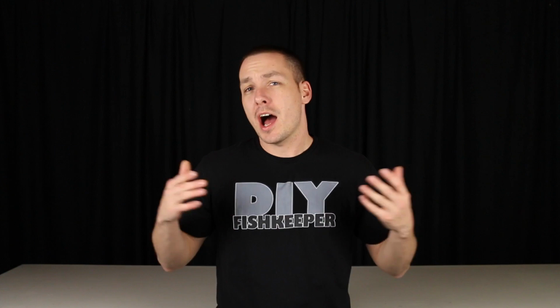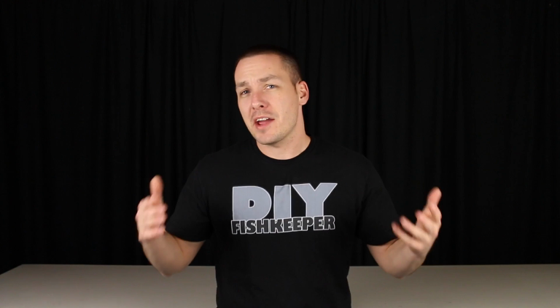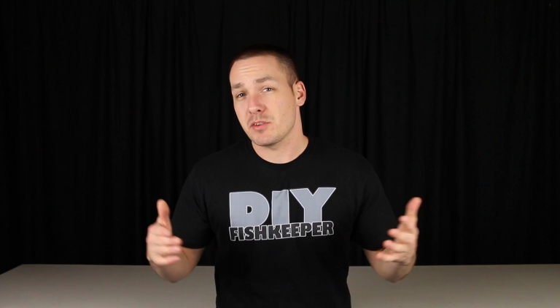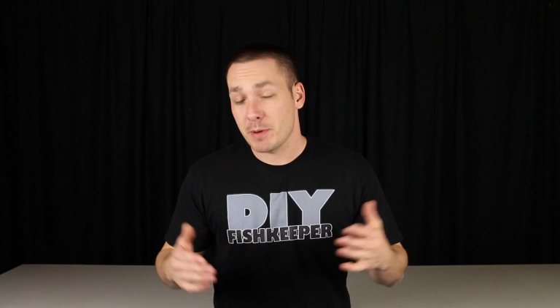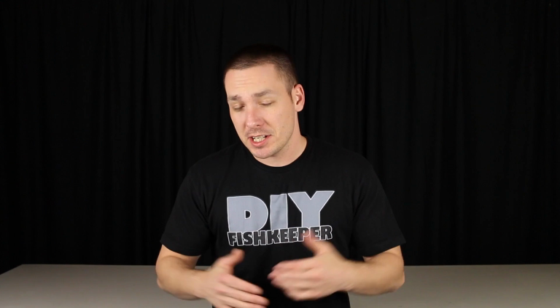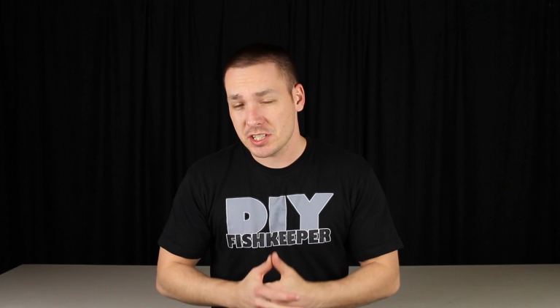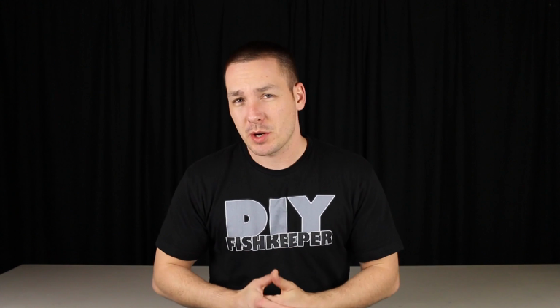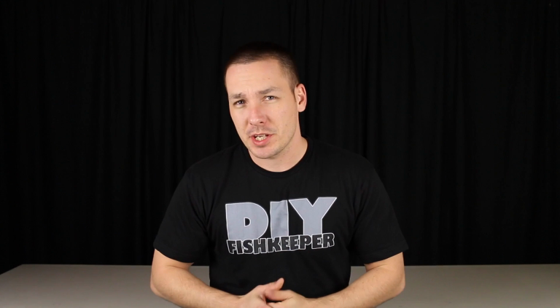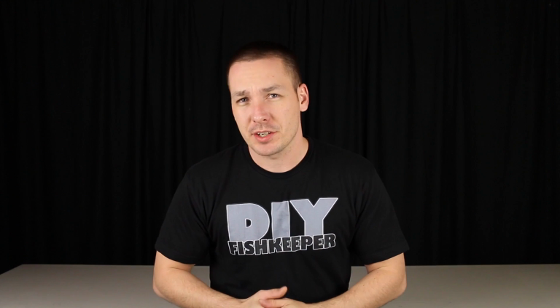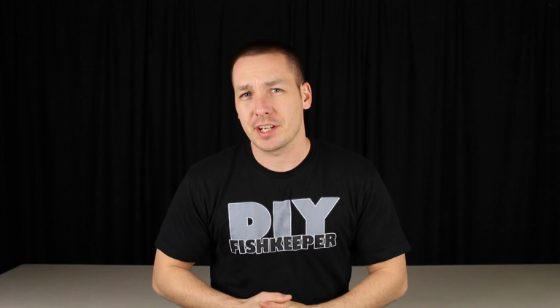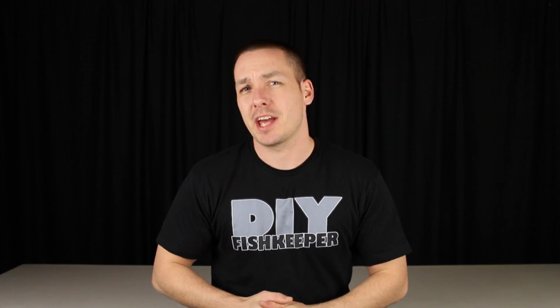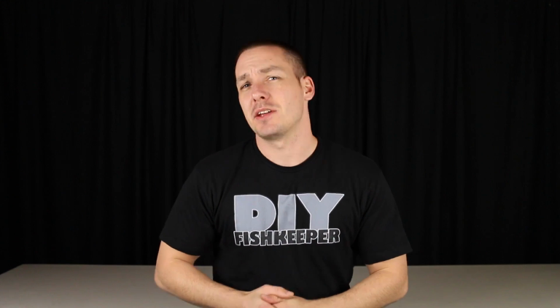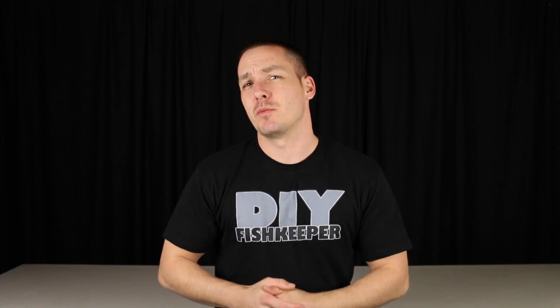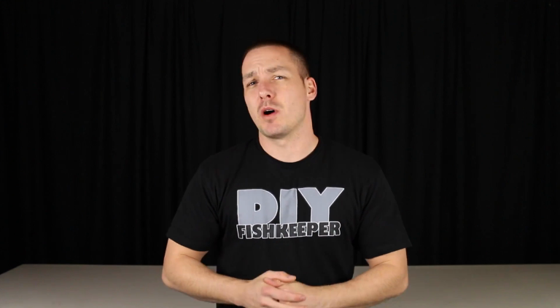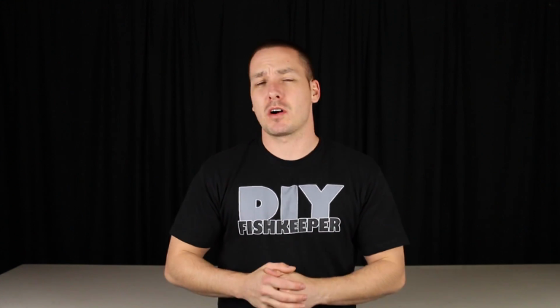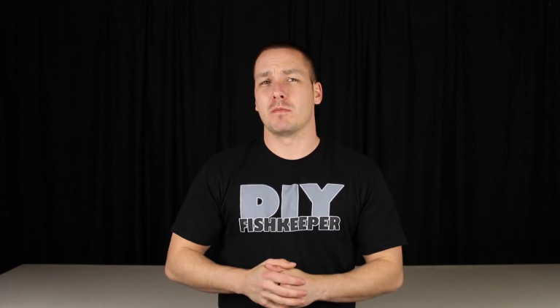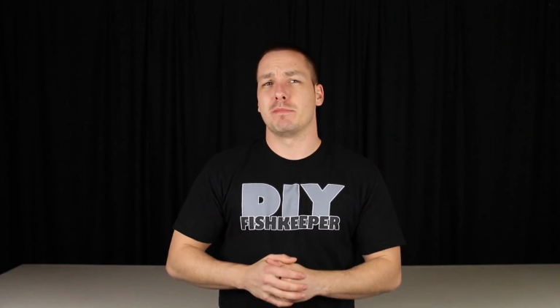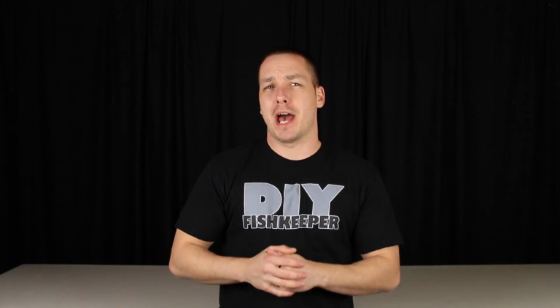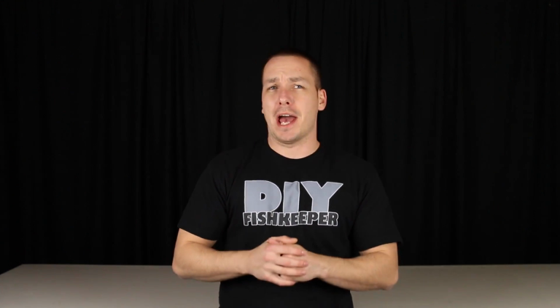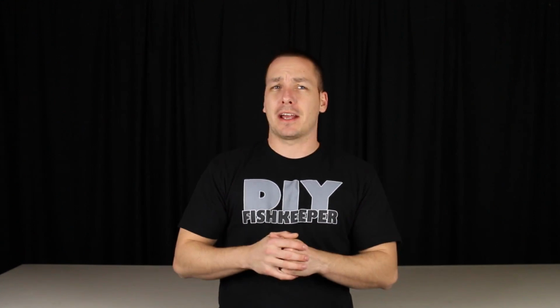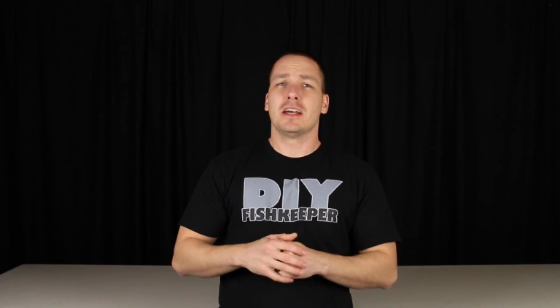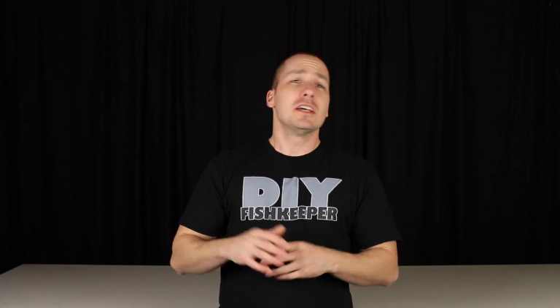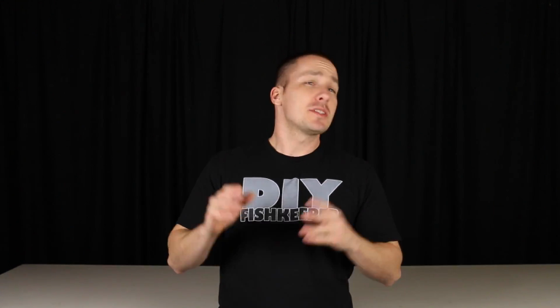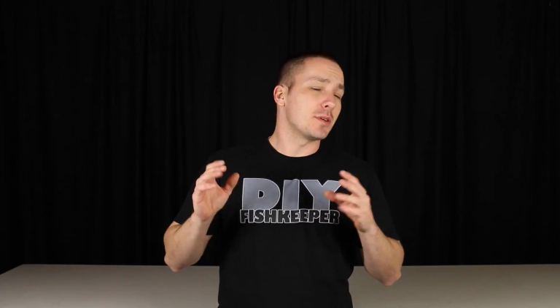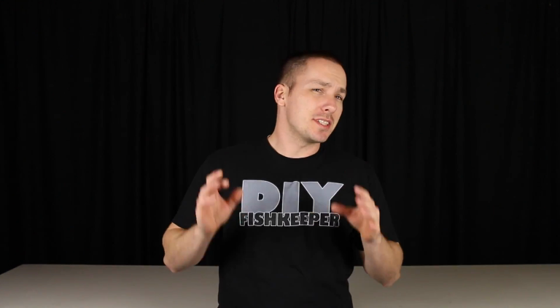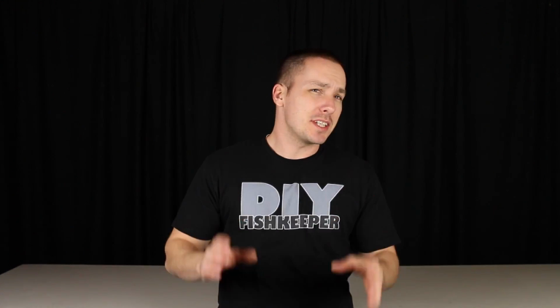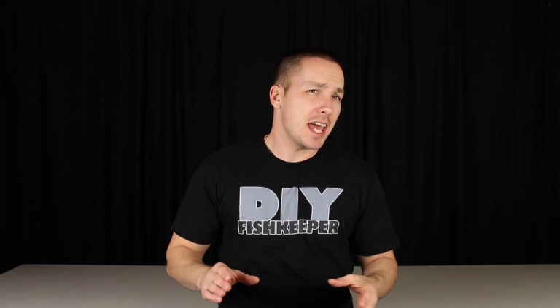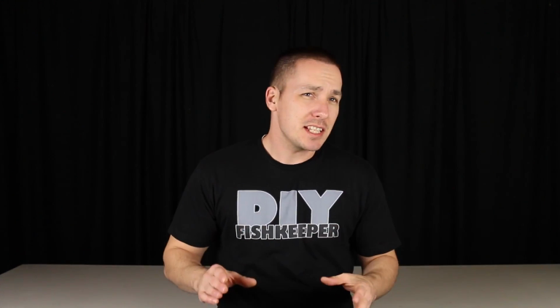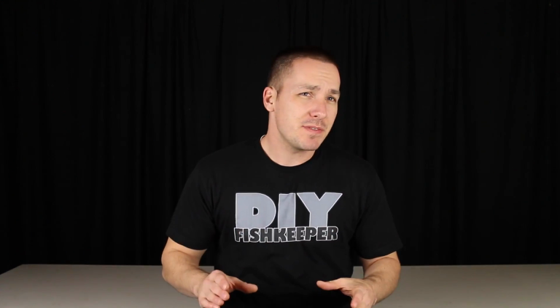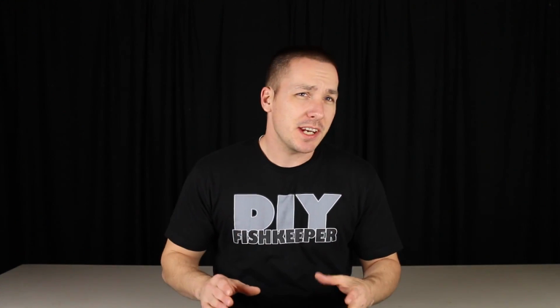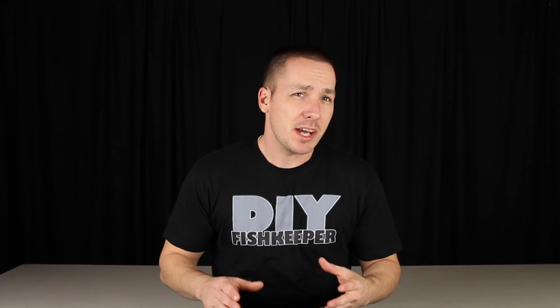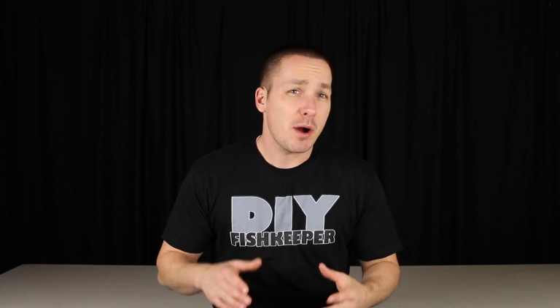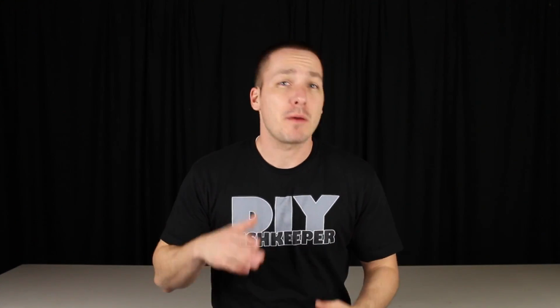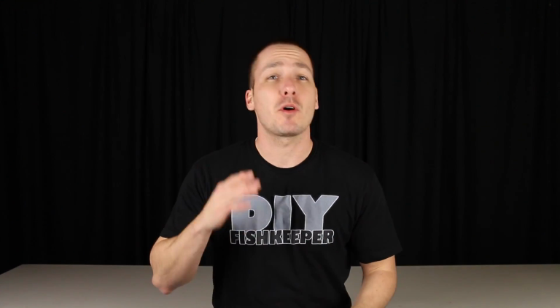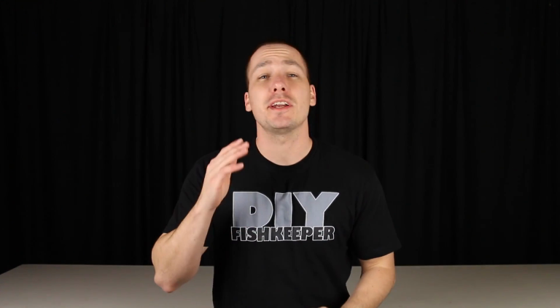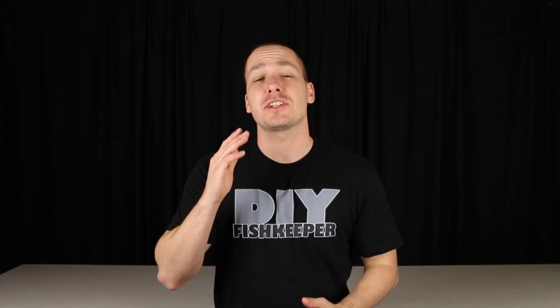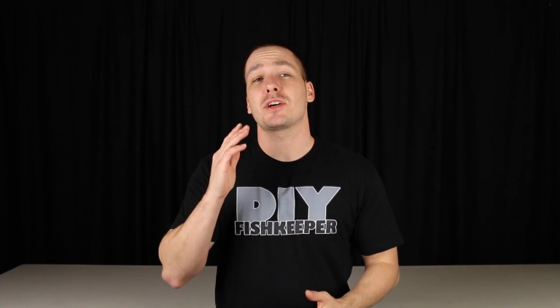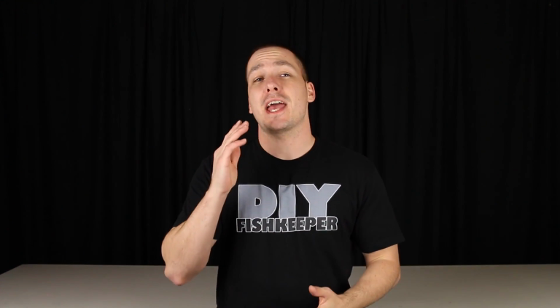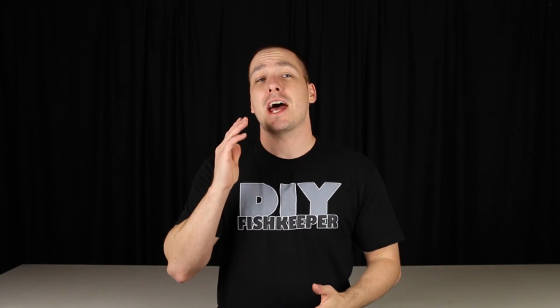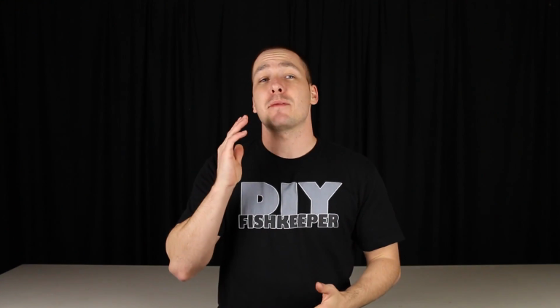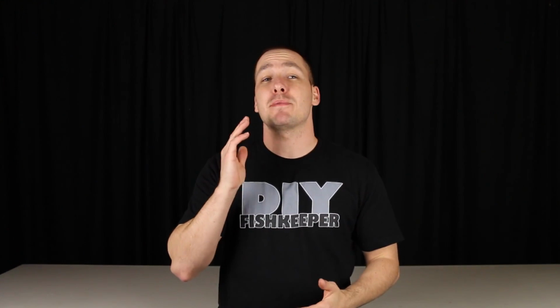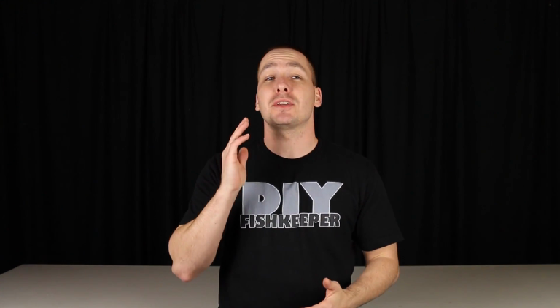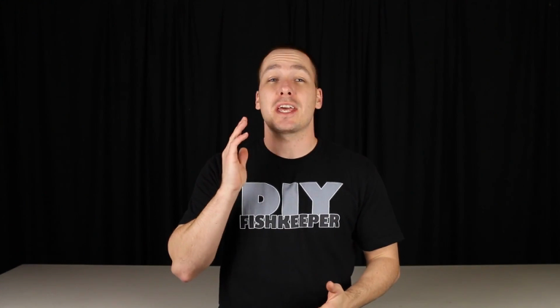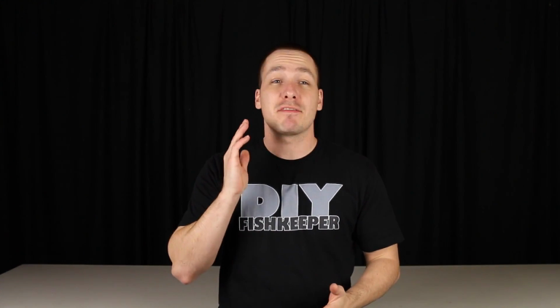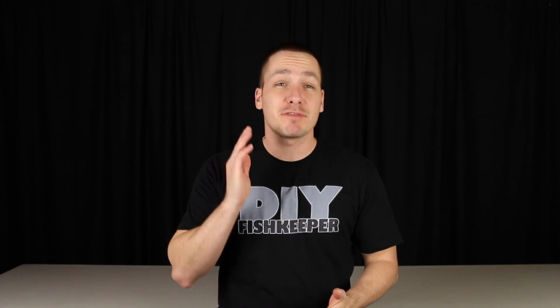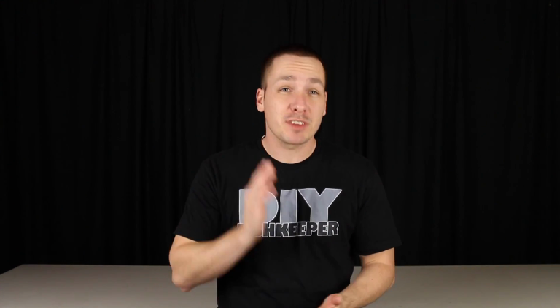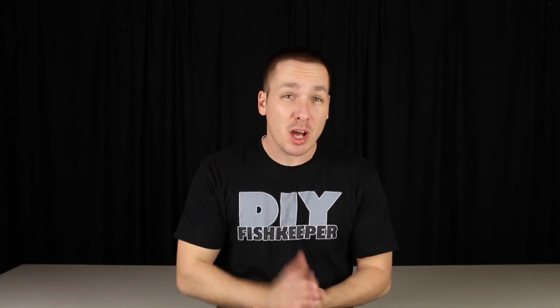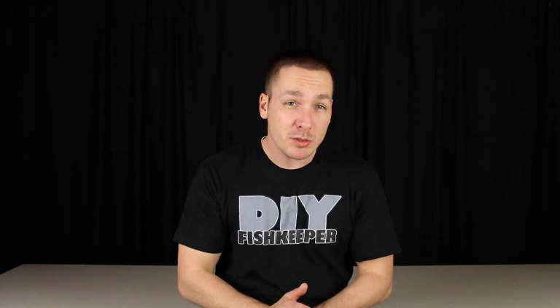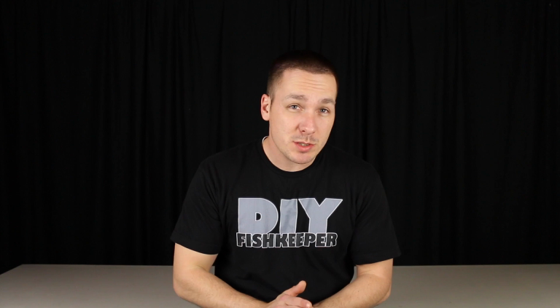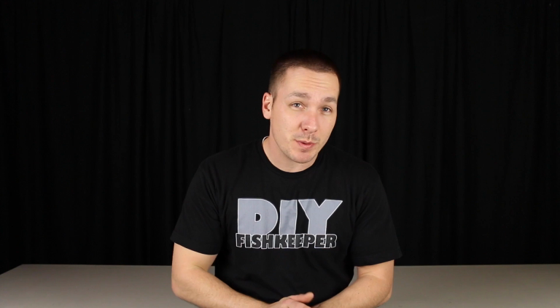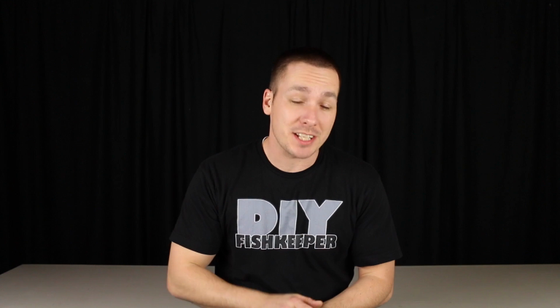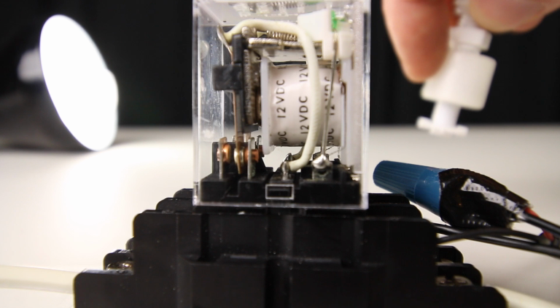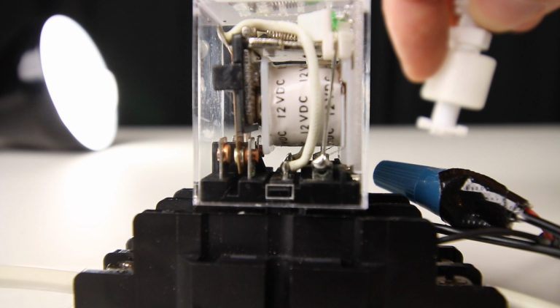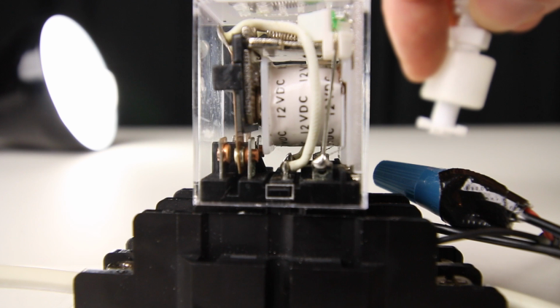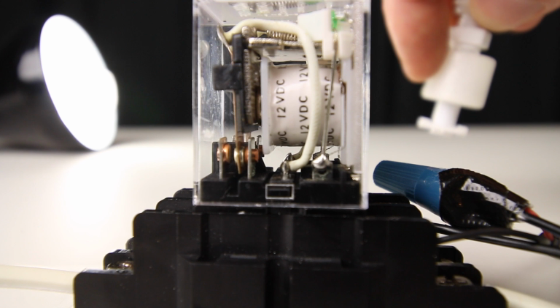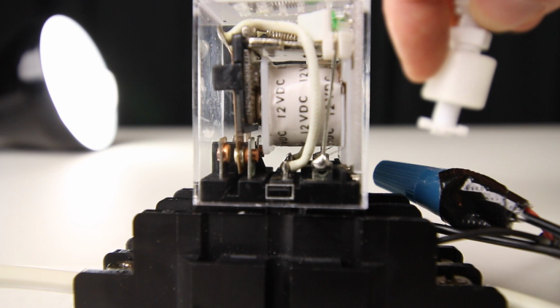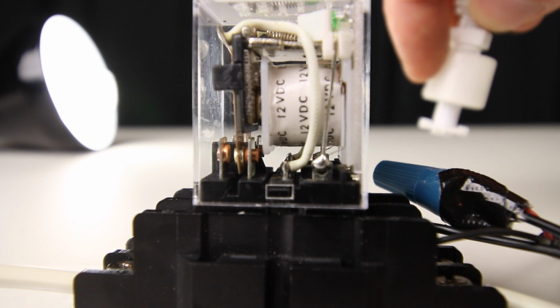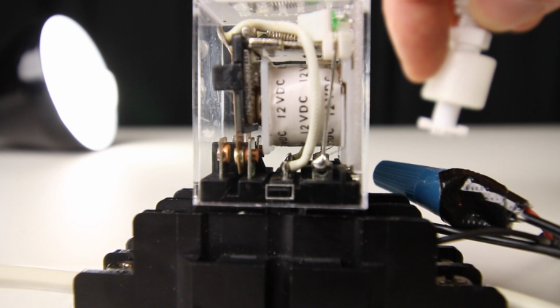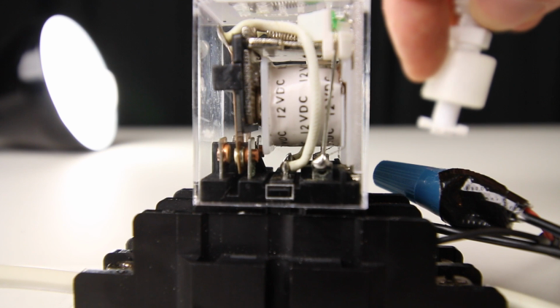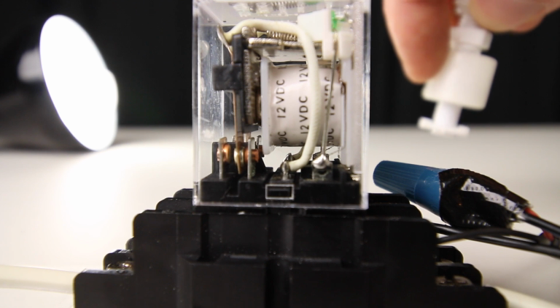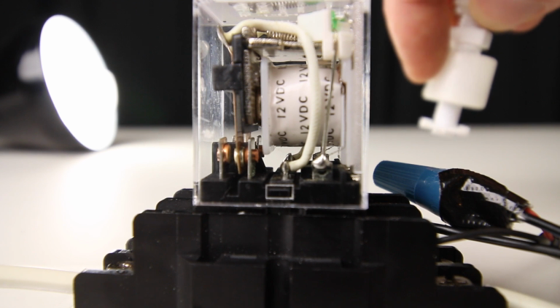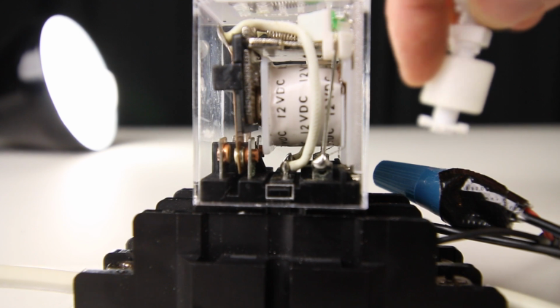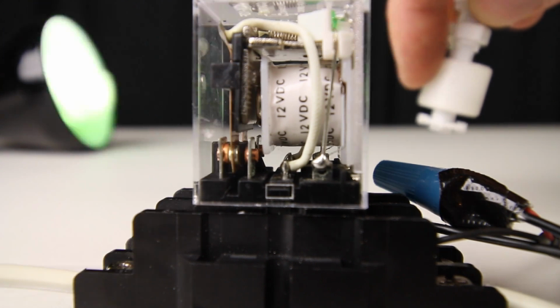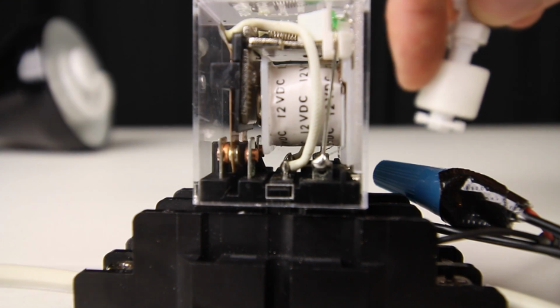Hi everybody, Joey here again and welcome back. In today's video, I'm going to show you how to build a float switch automated system.